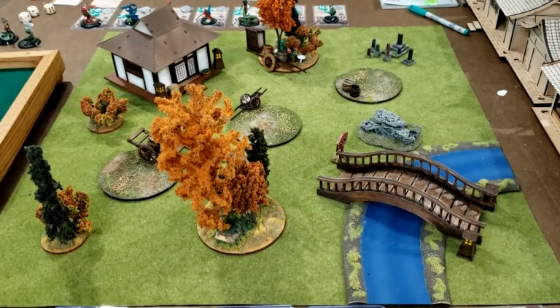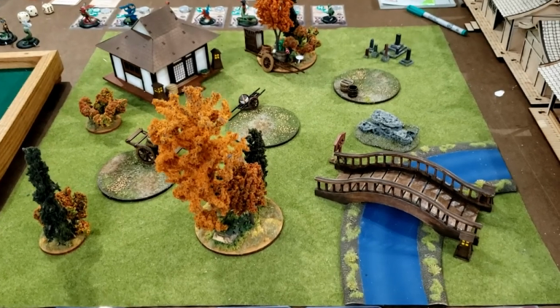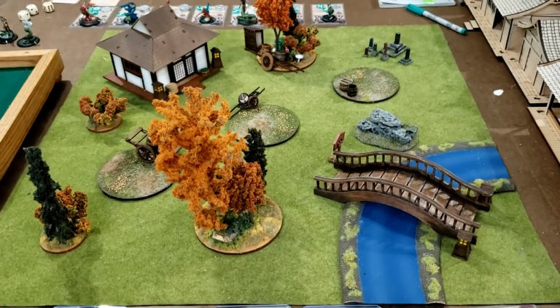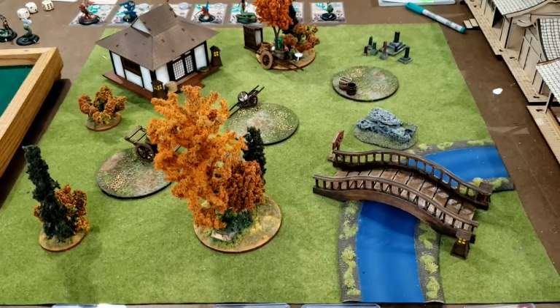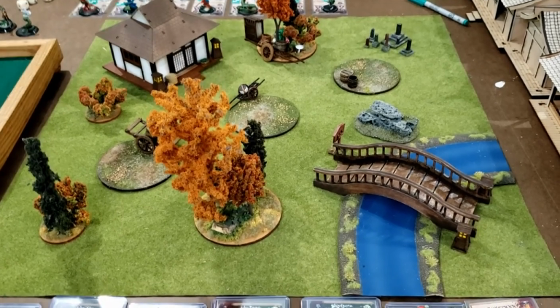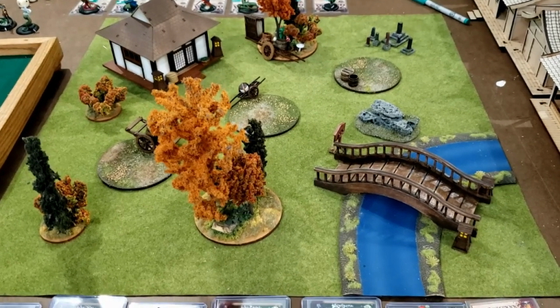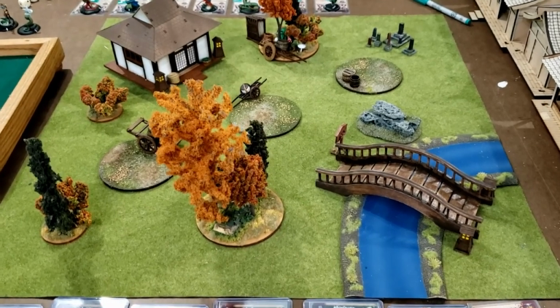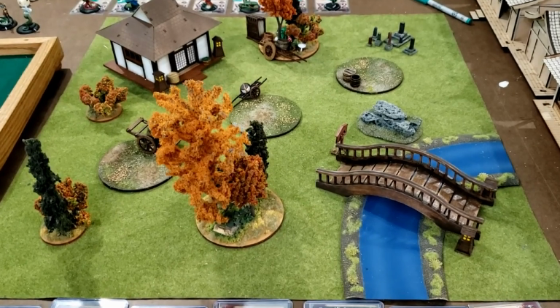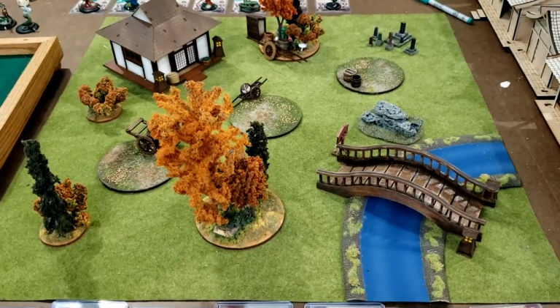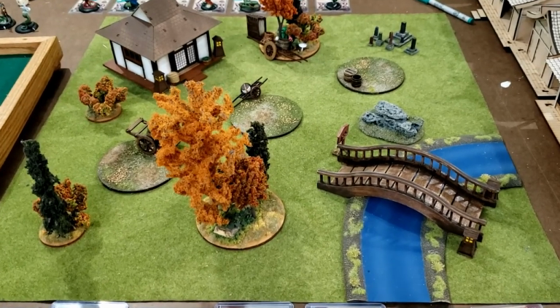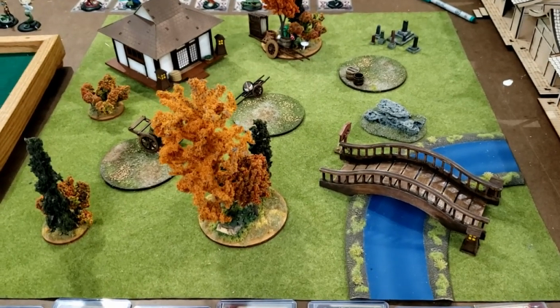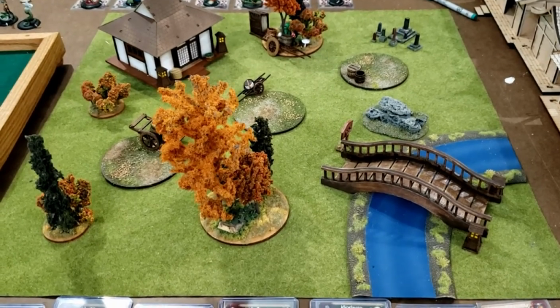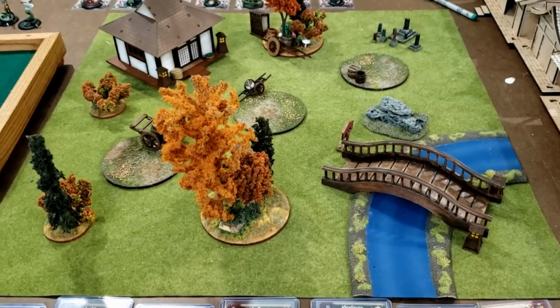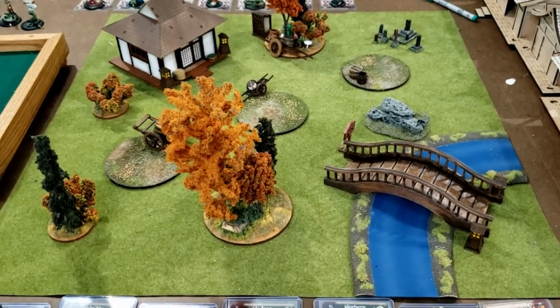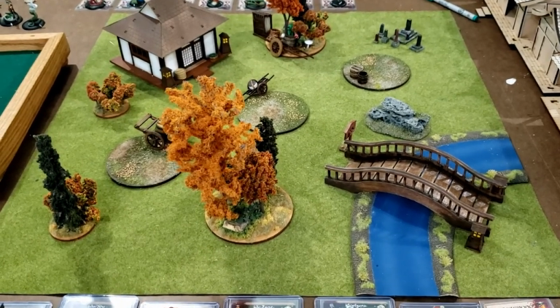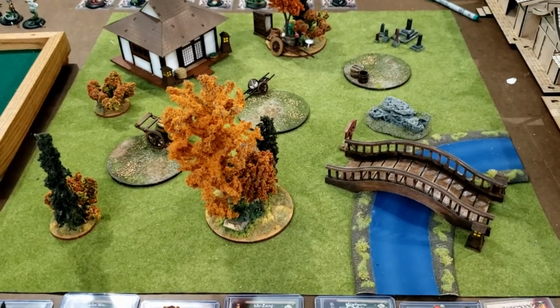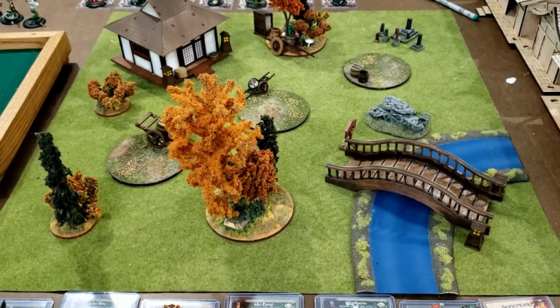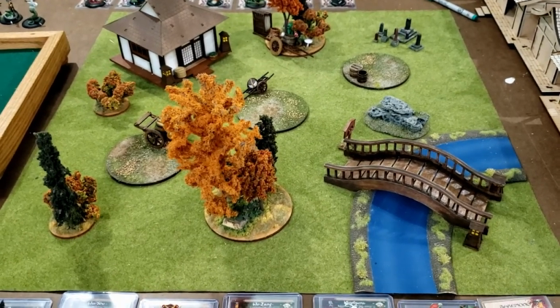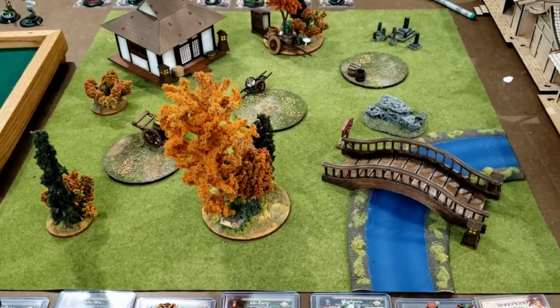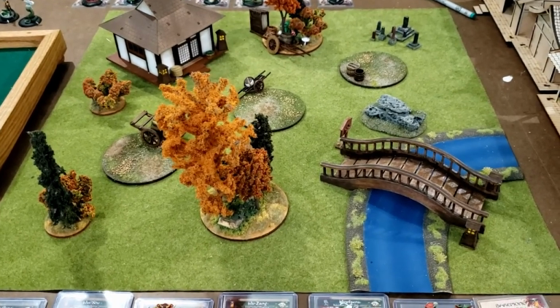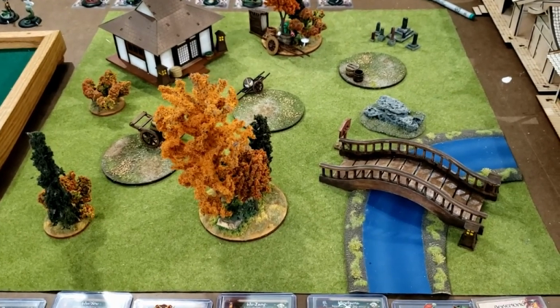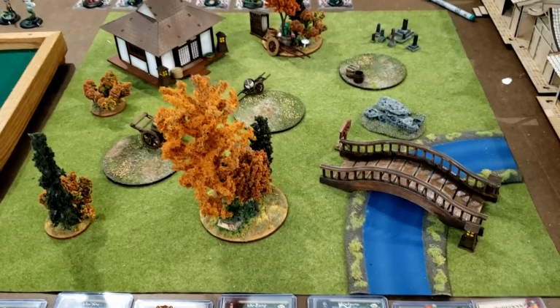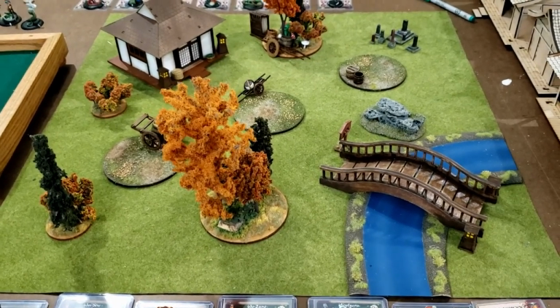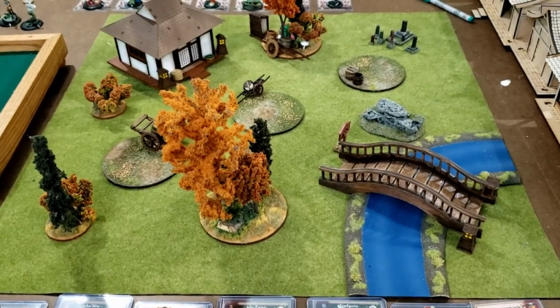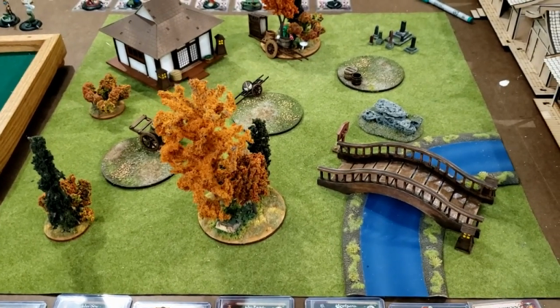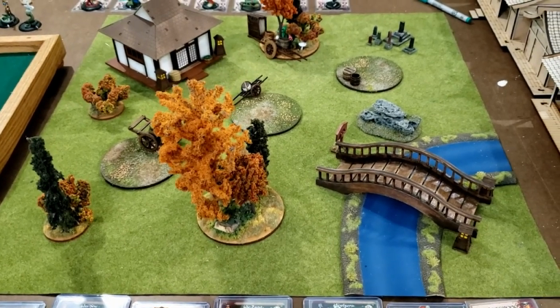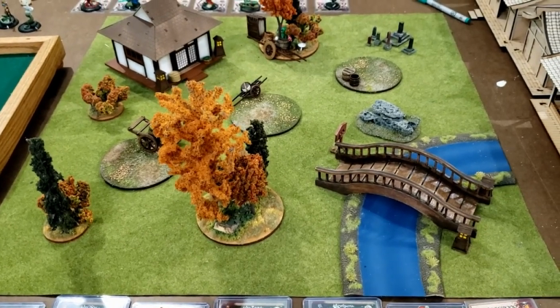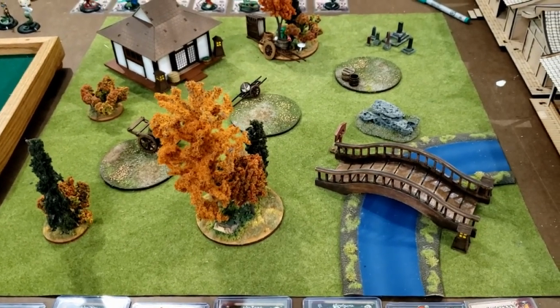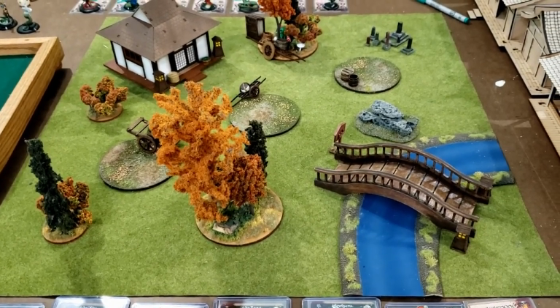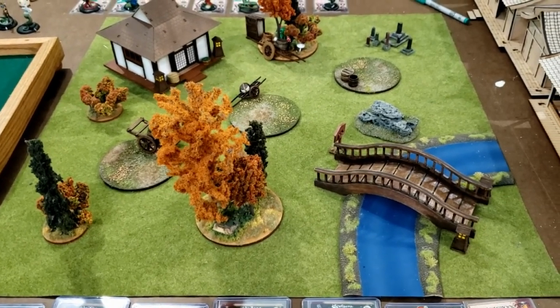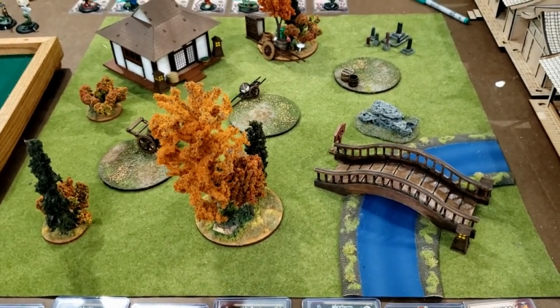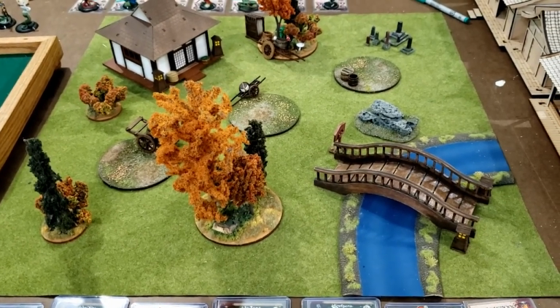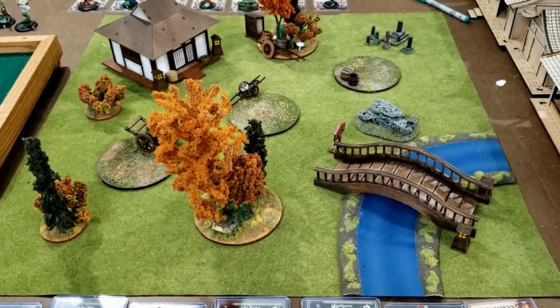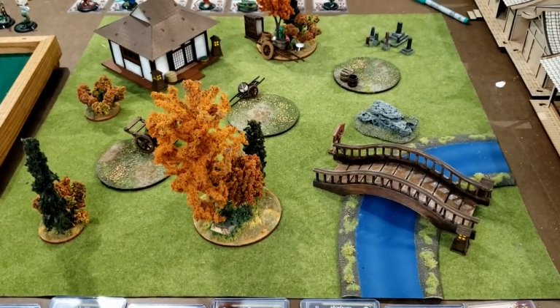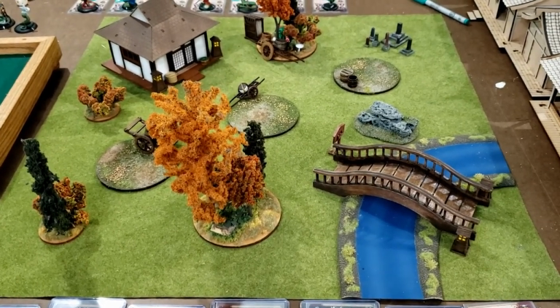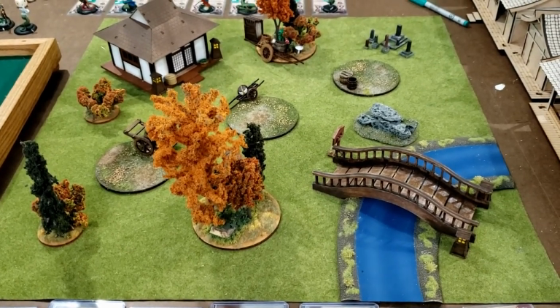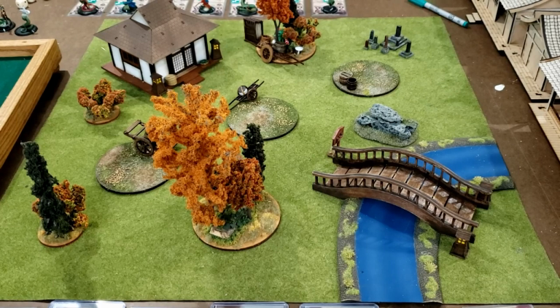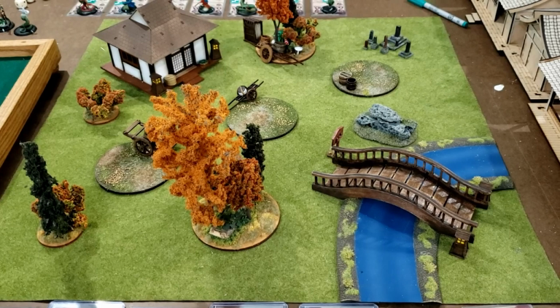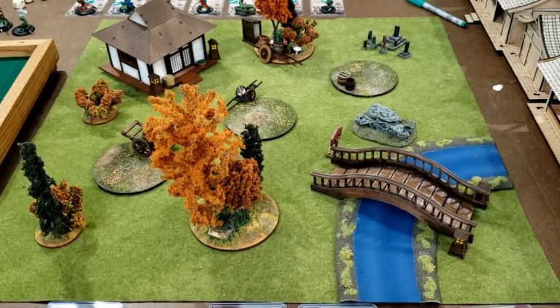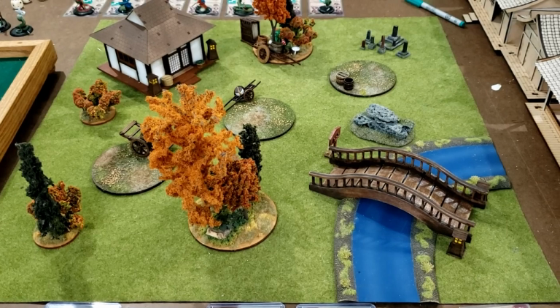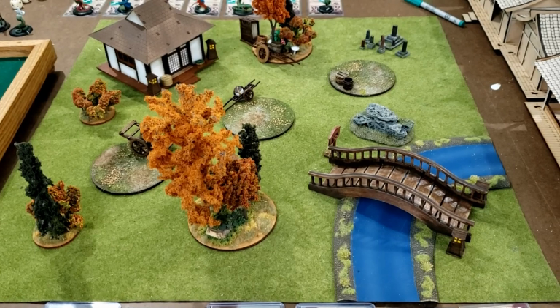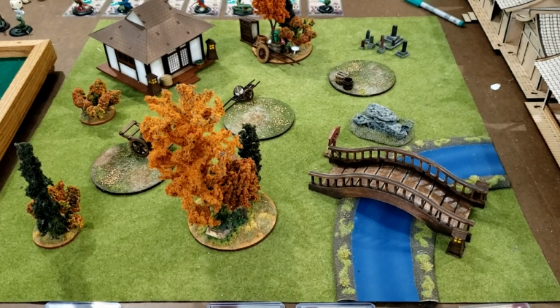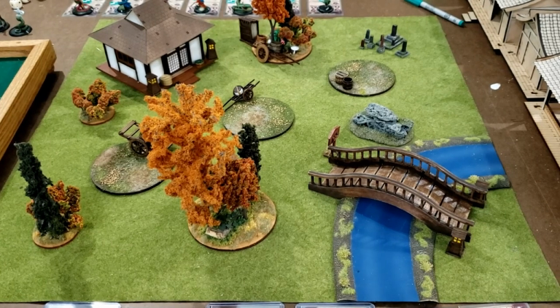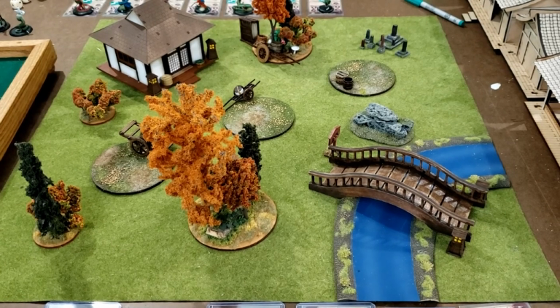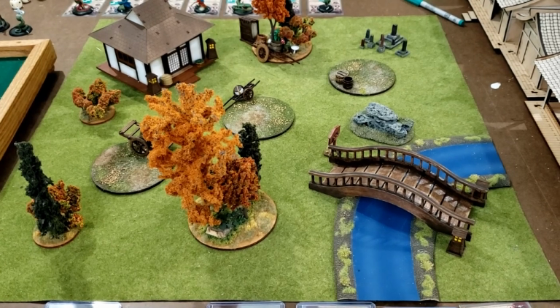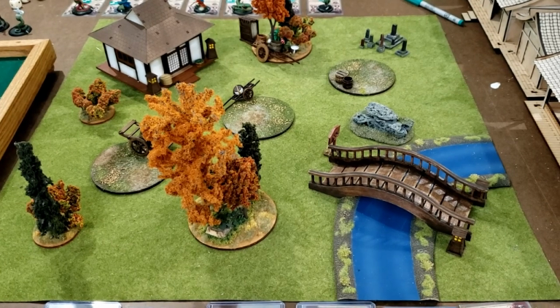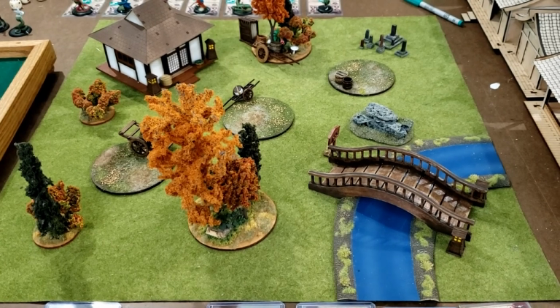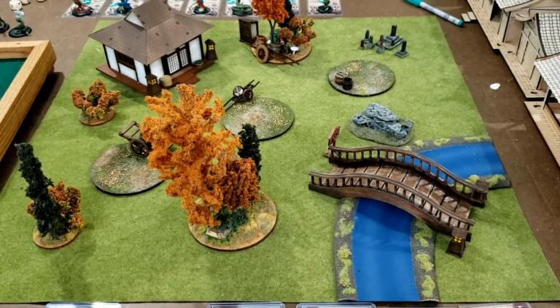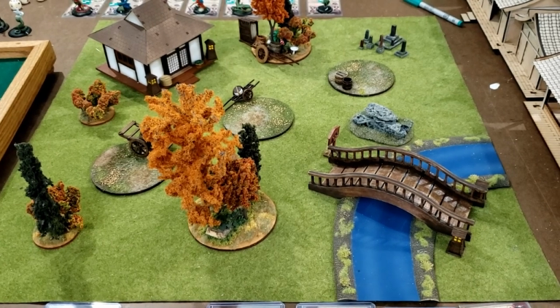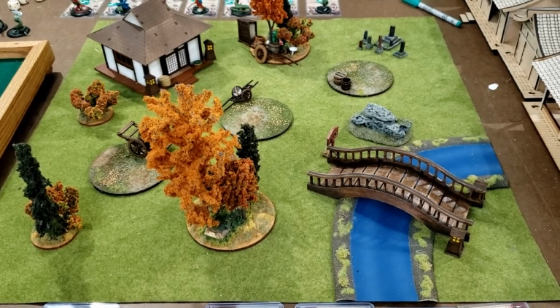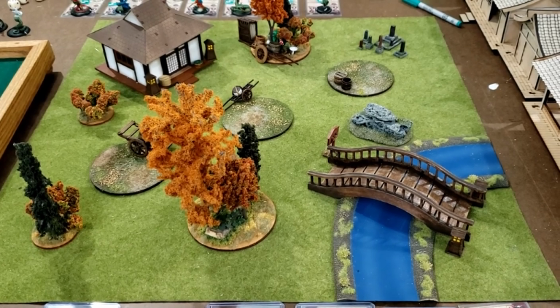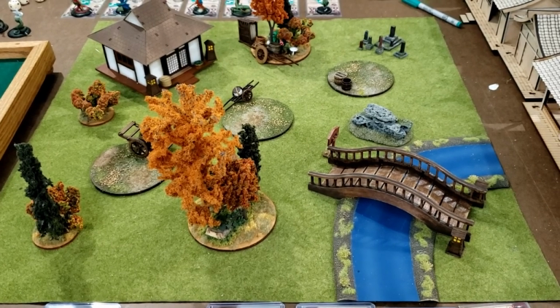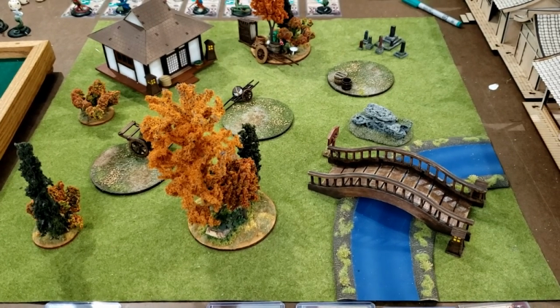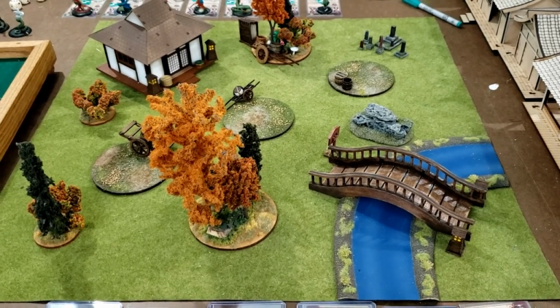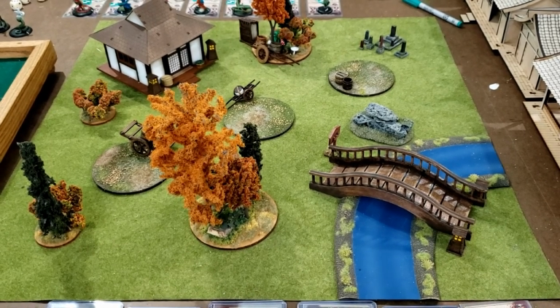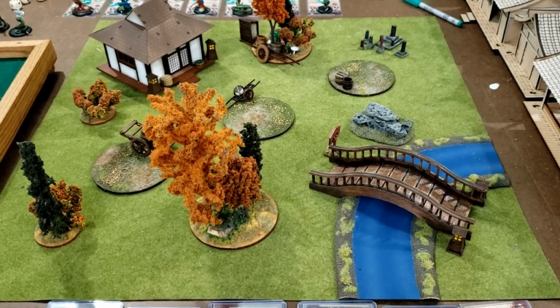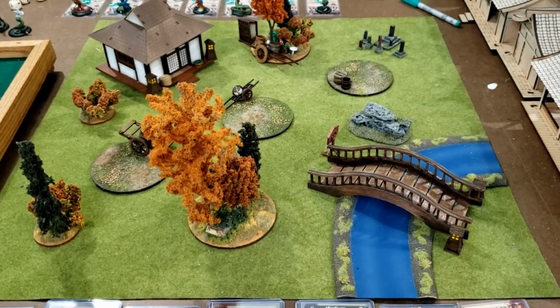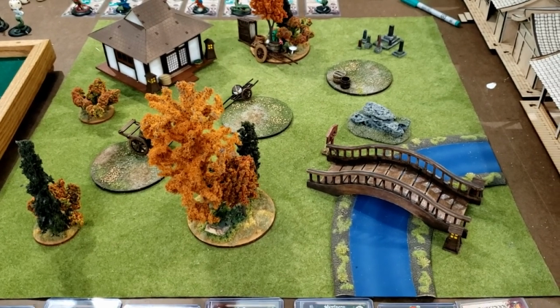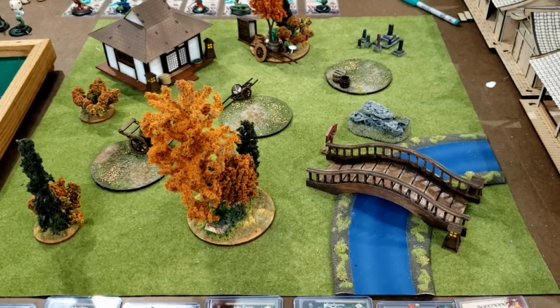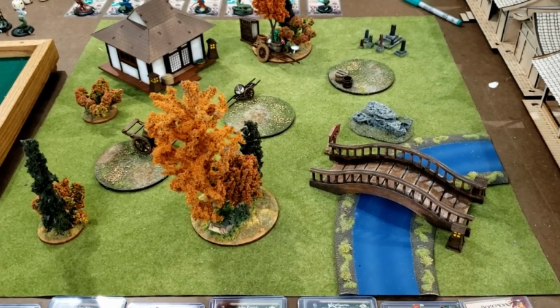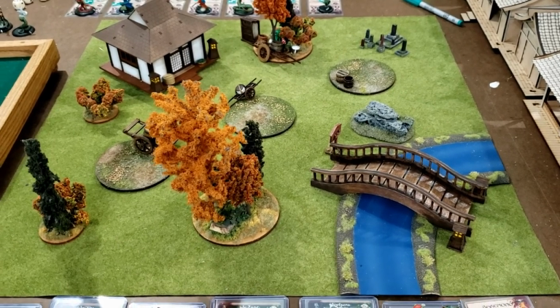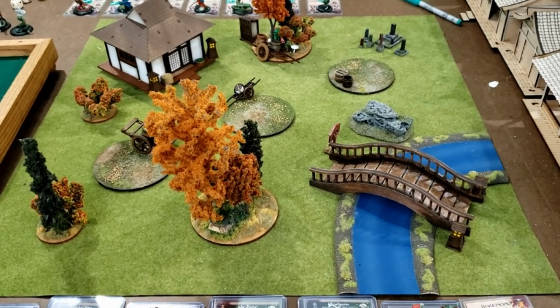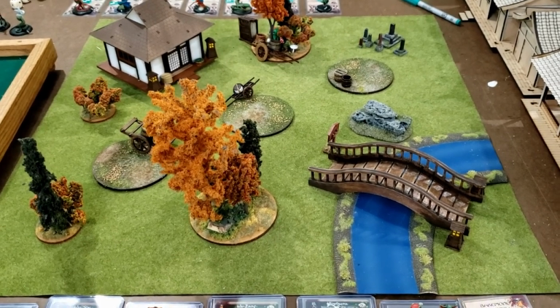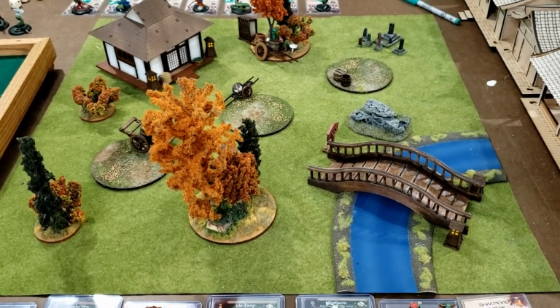This is Ryoto — three zones of control, scoring on two, four, and six, resetting on three and five. Pretty simple.